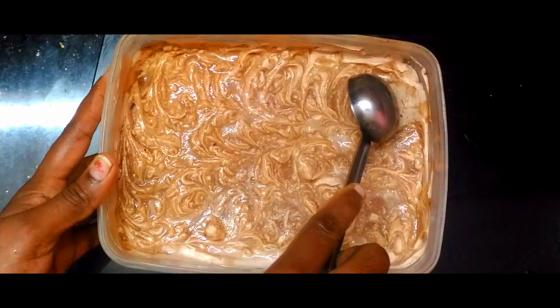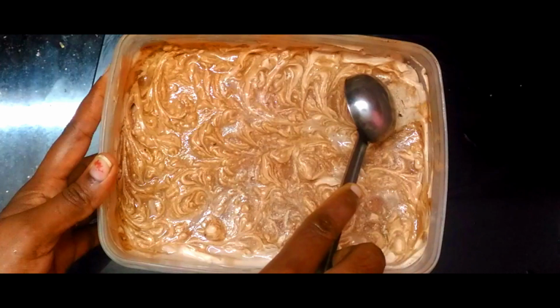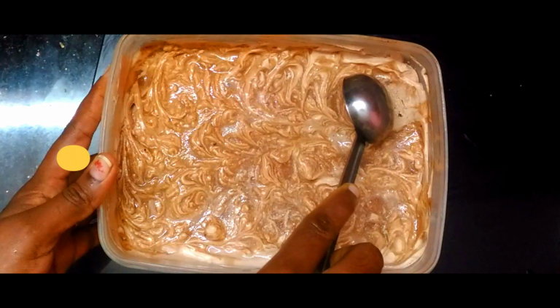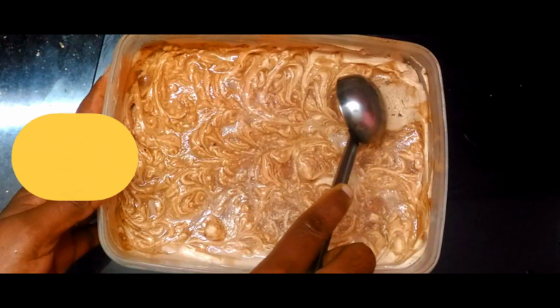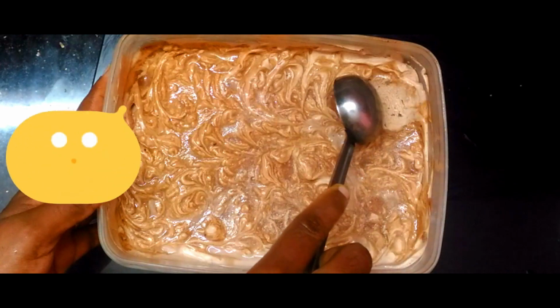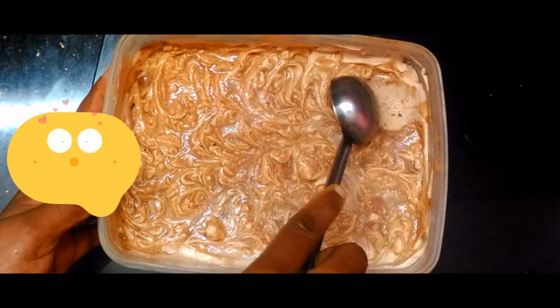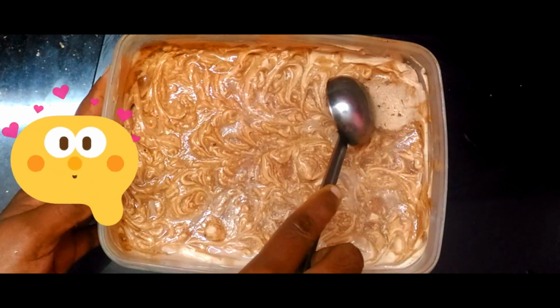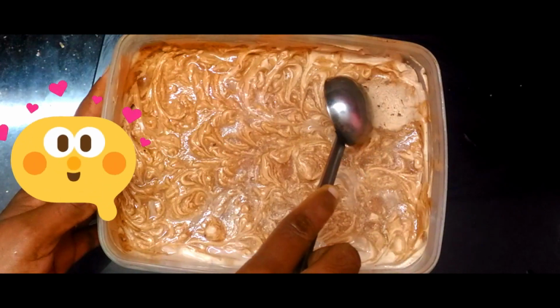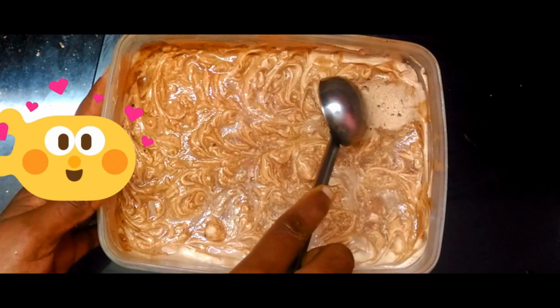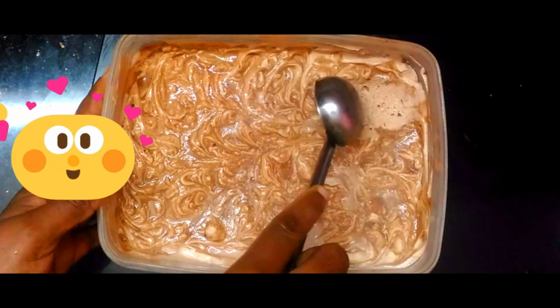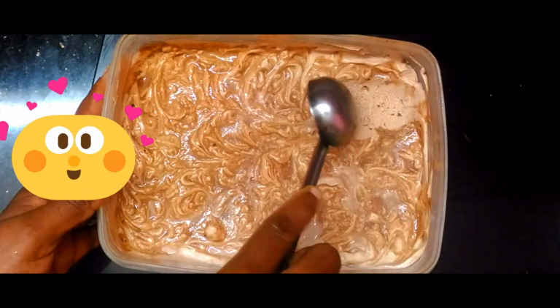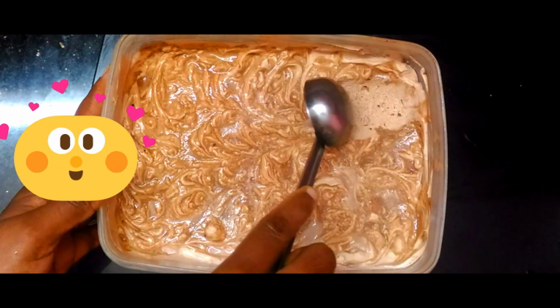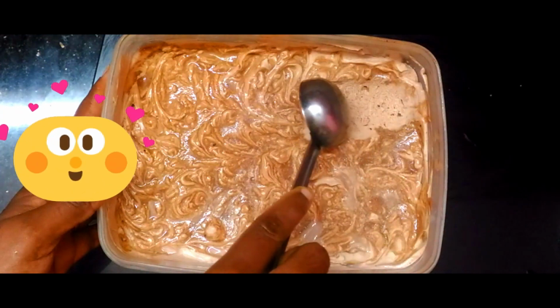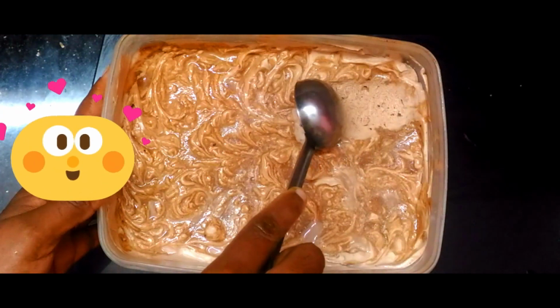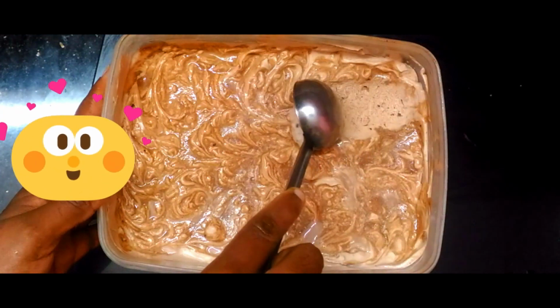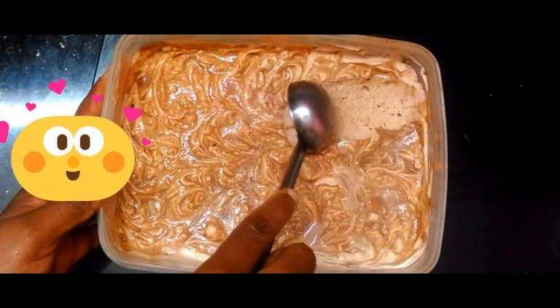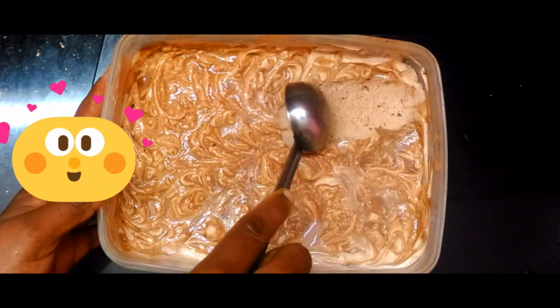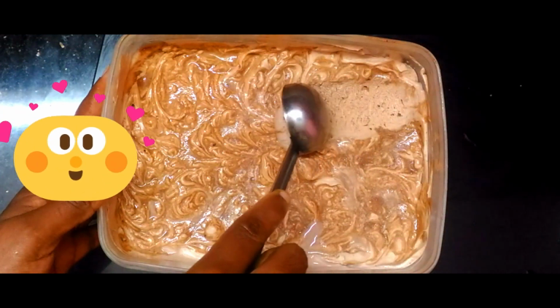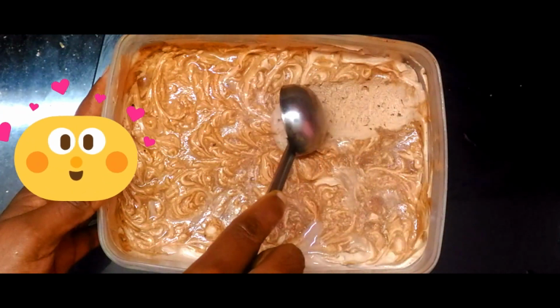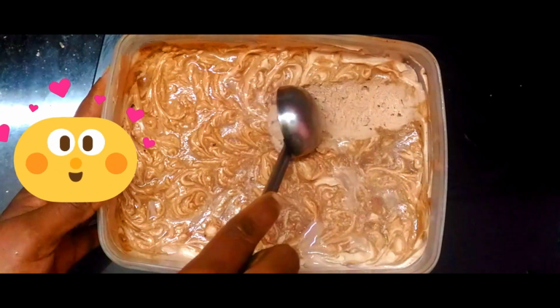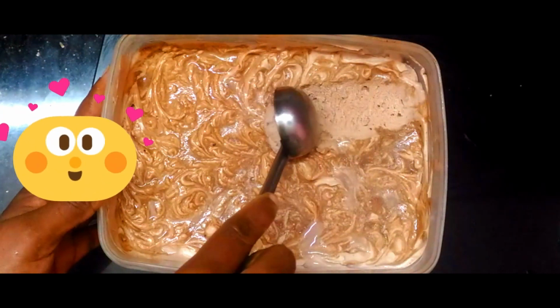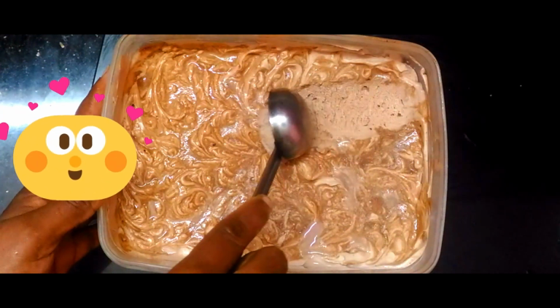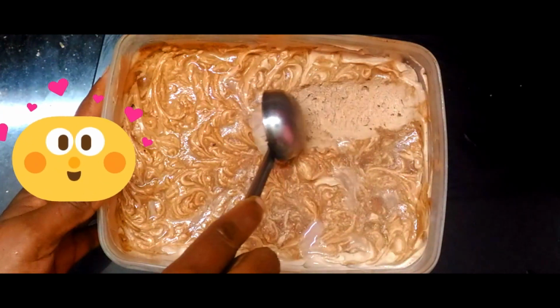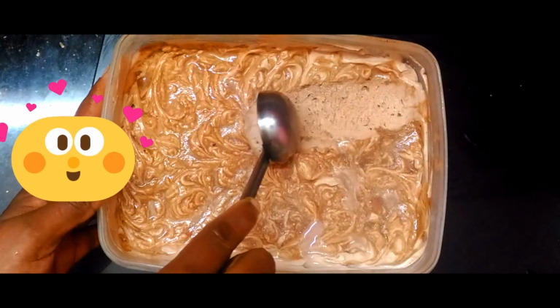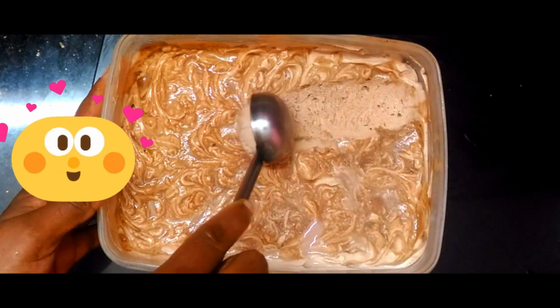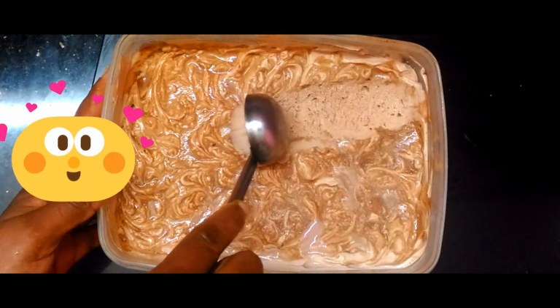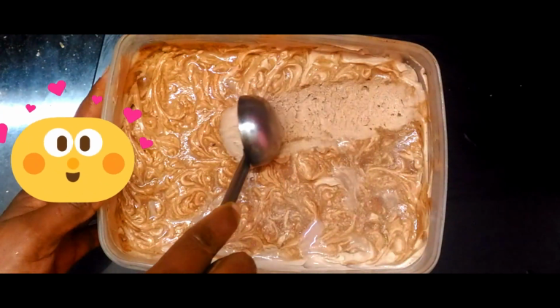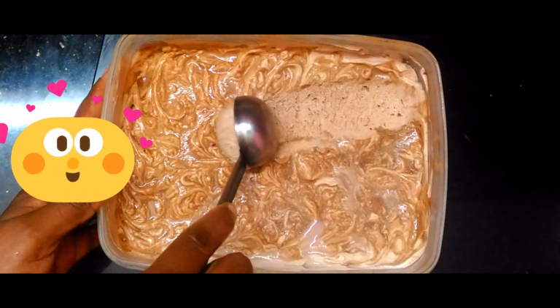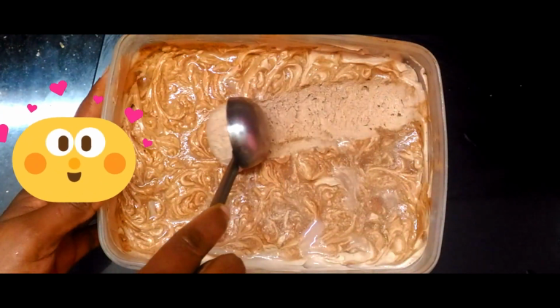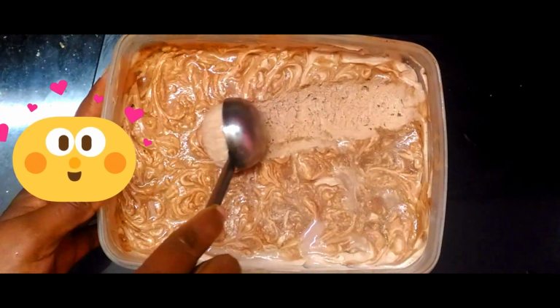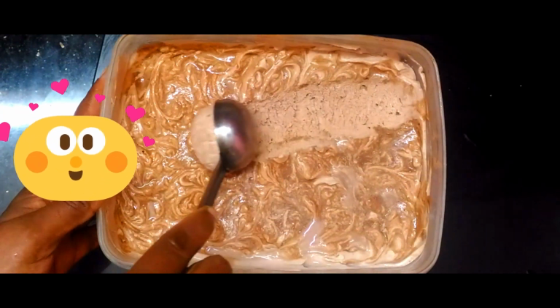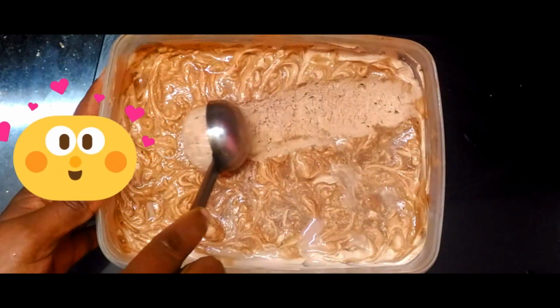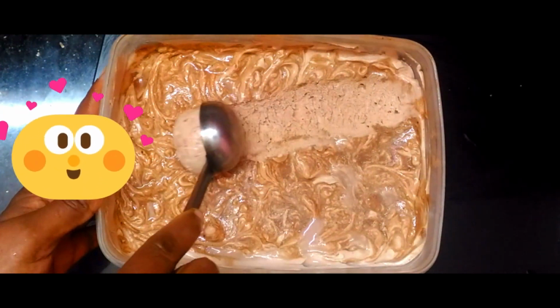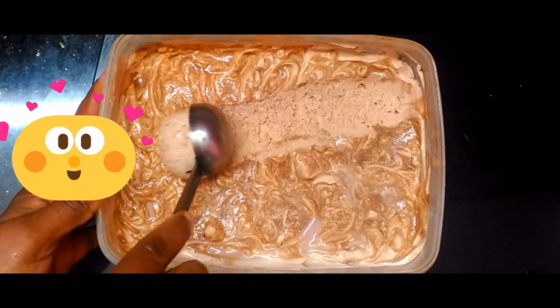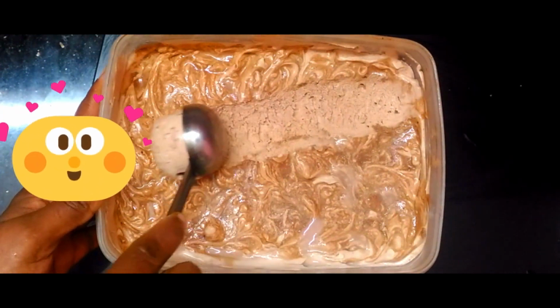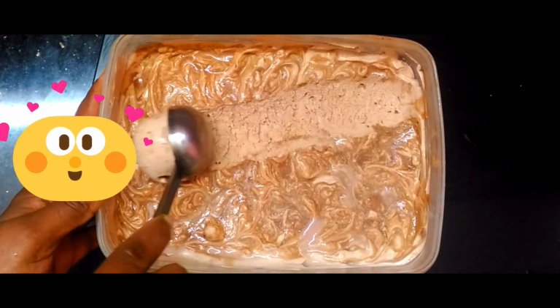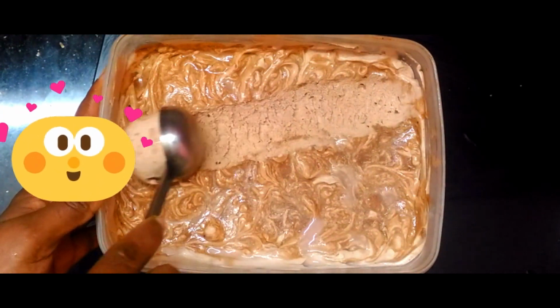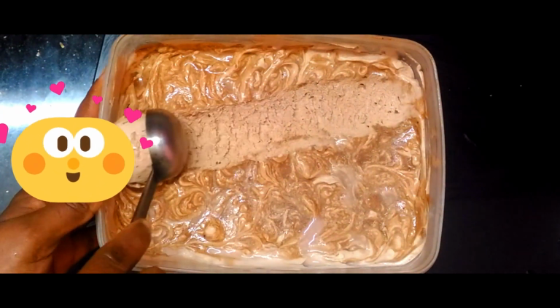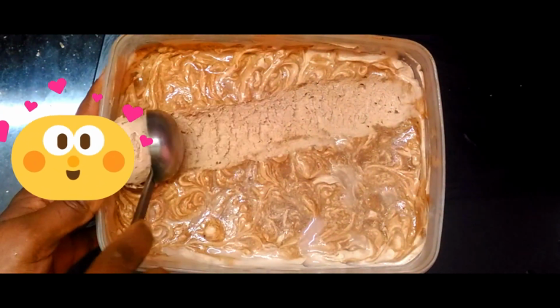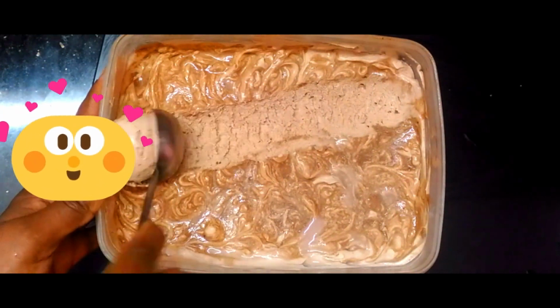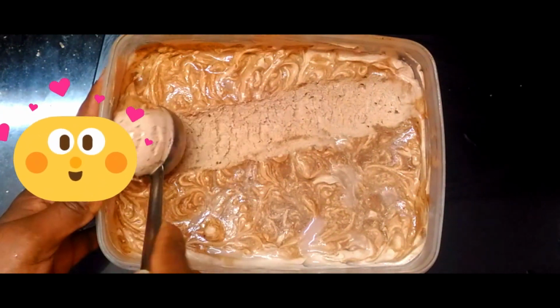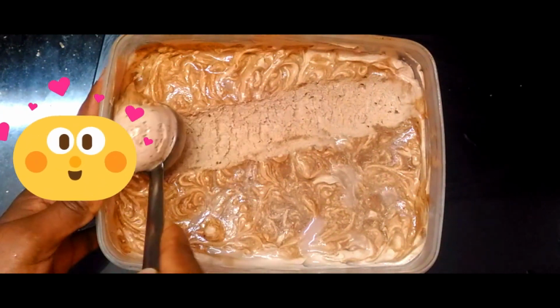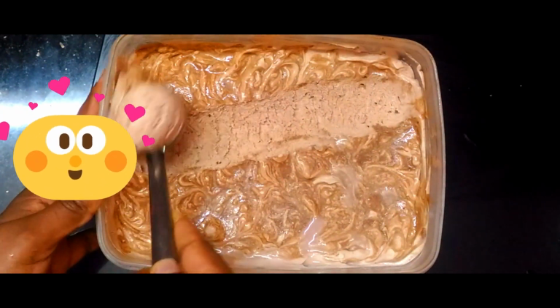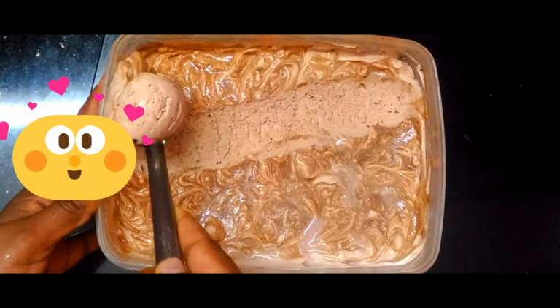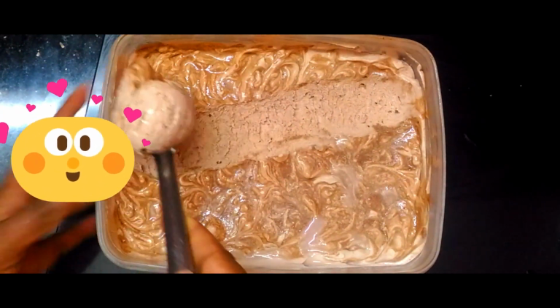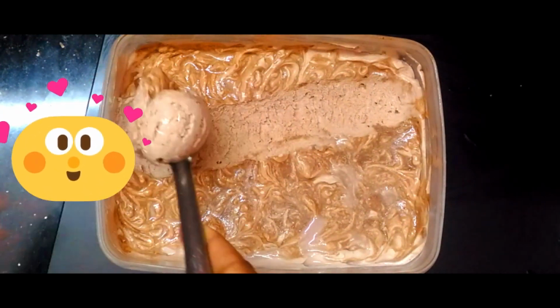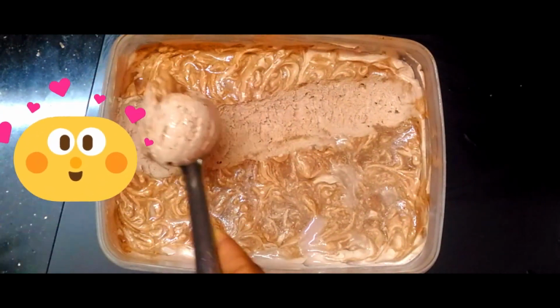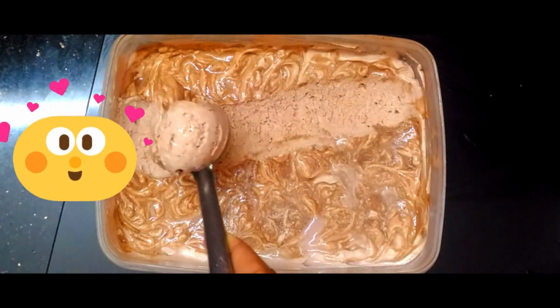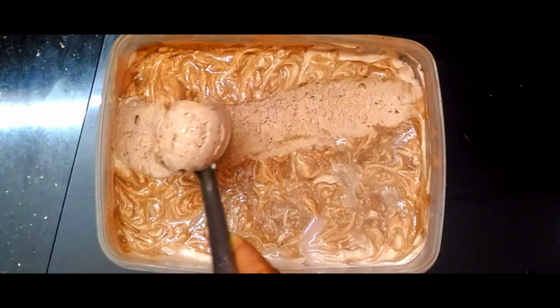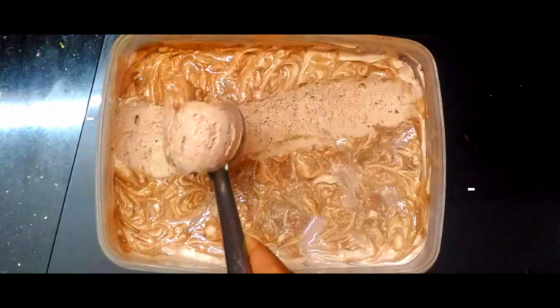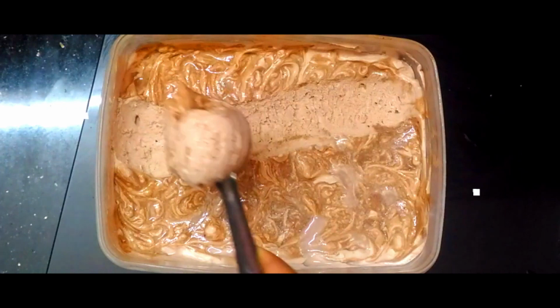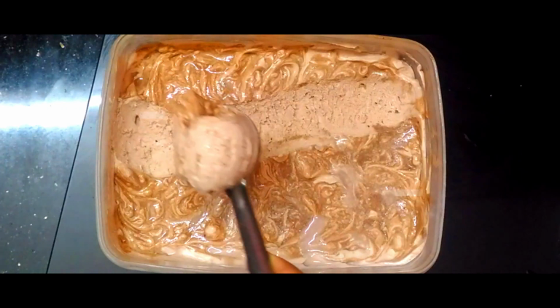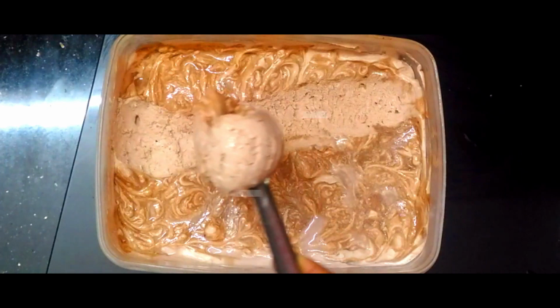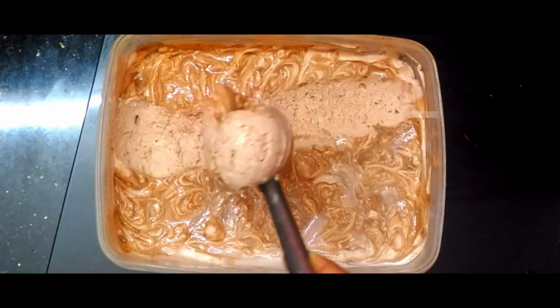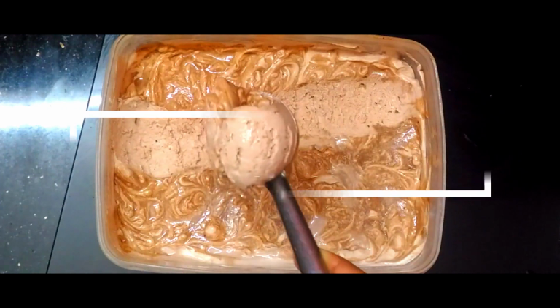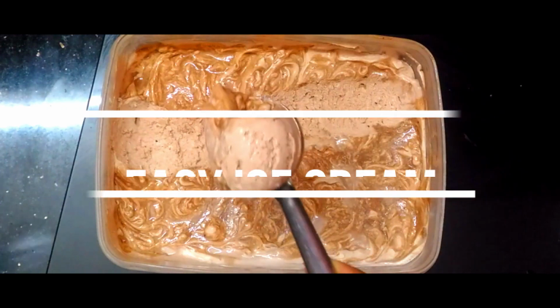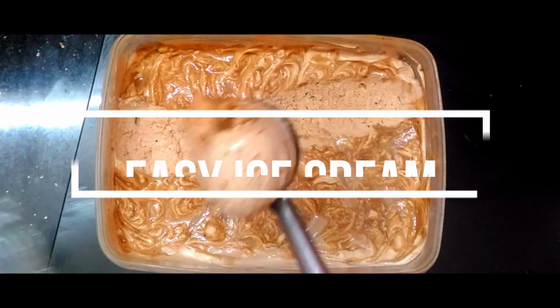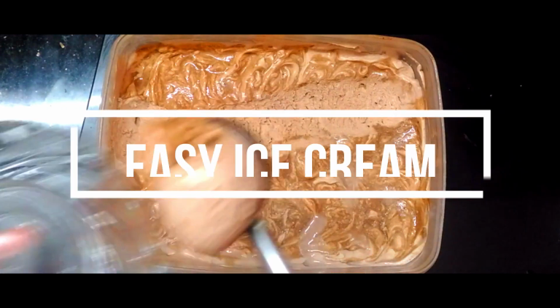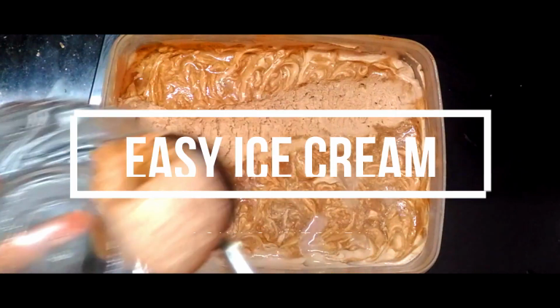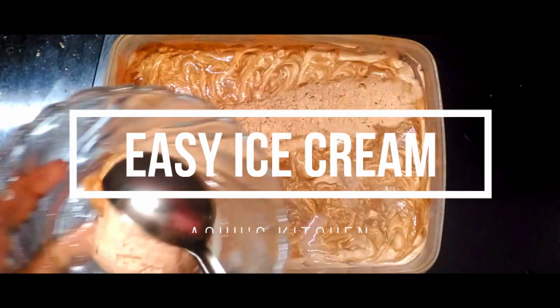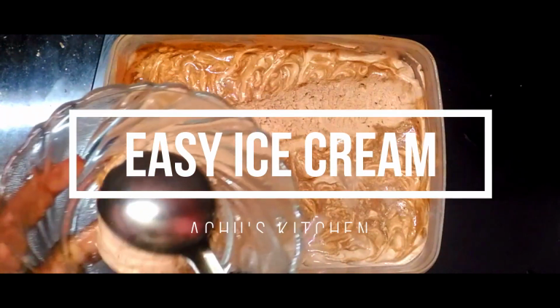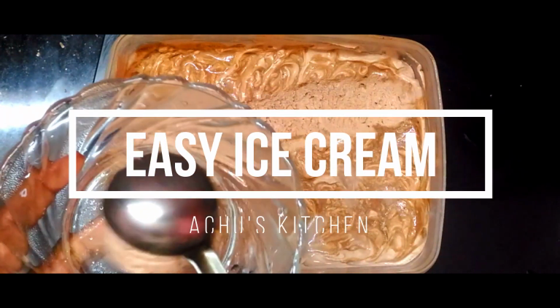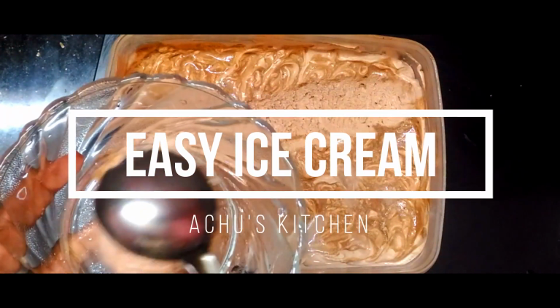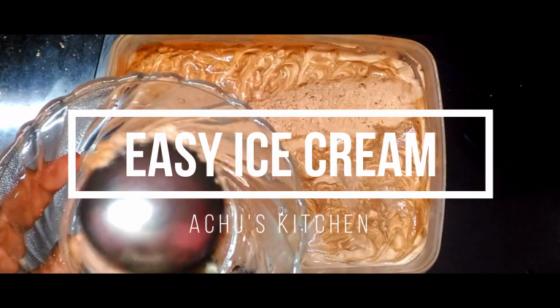I'm going to try to make a chocolate ice cream recipe.